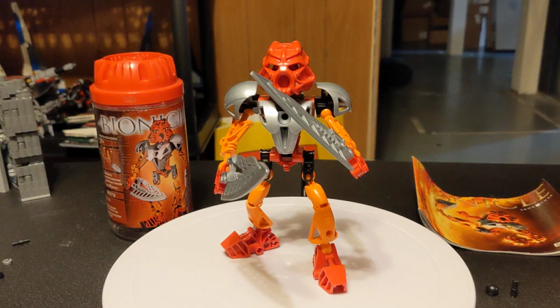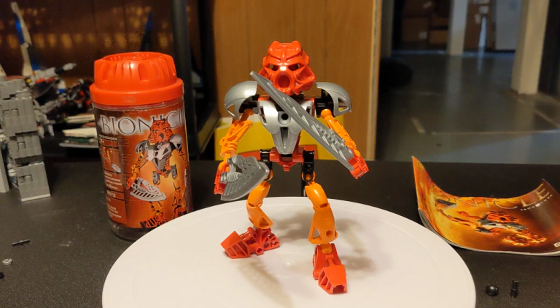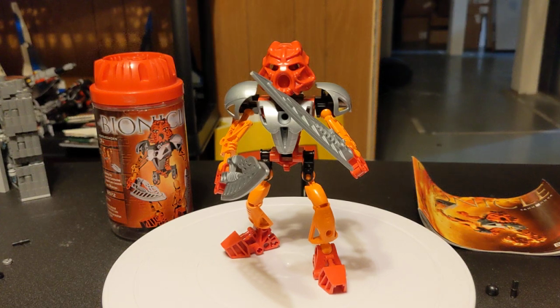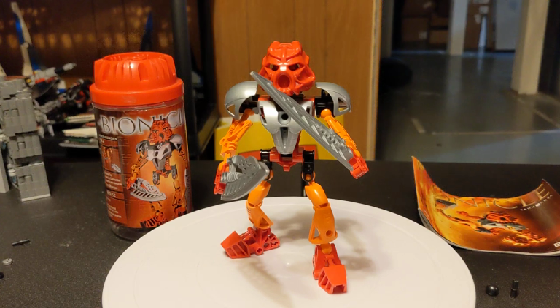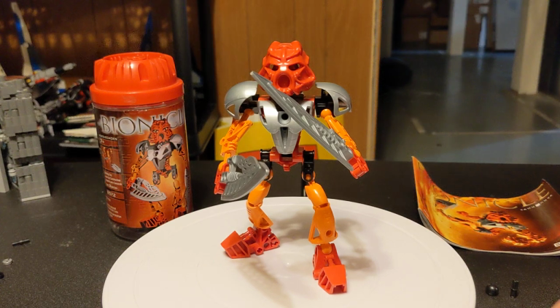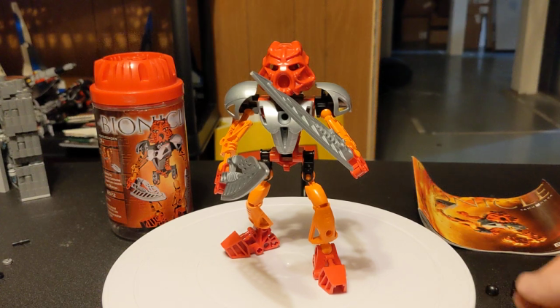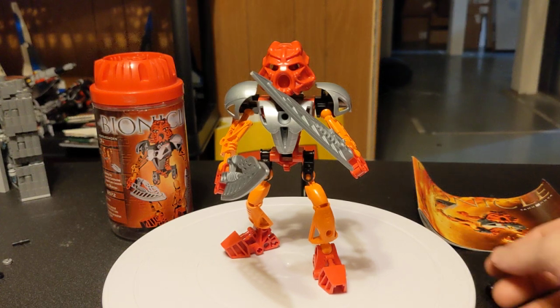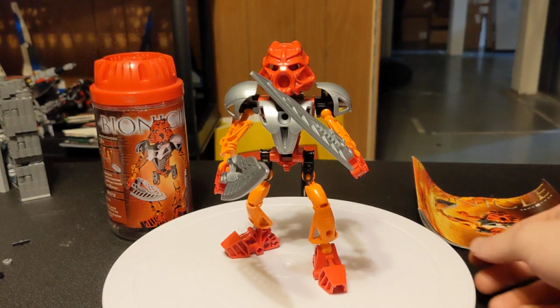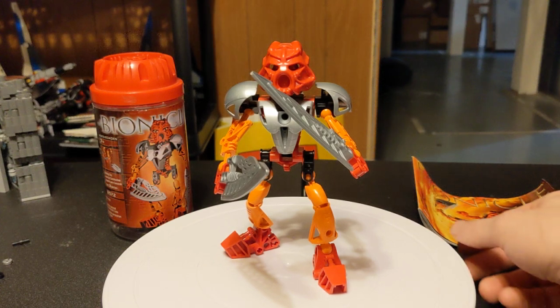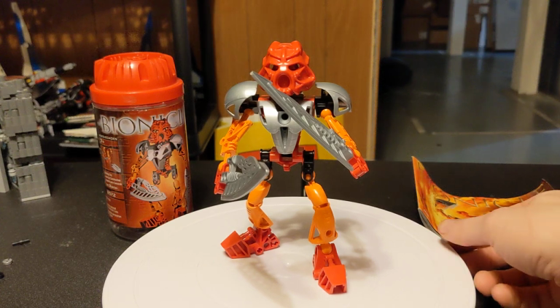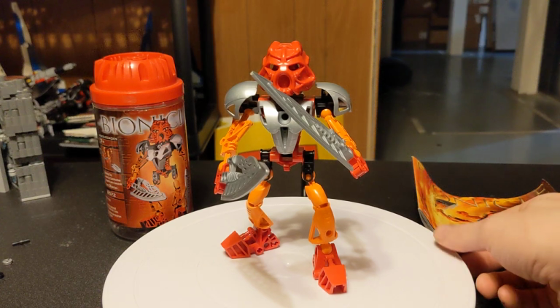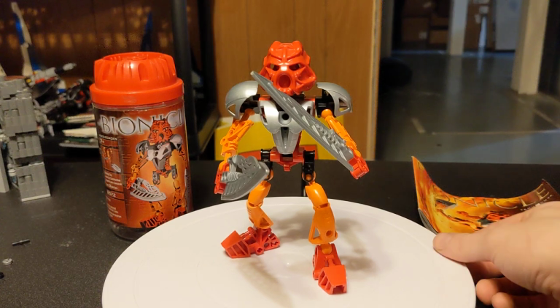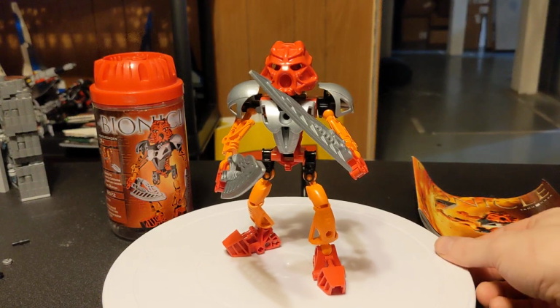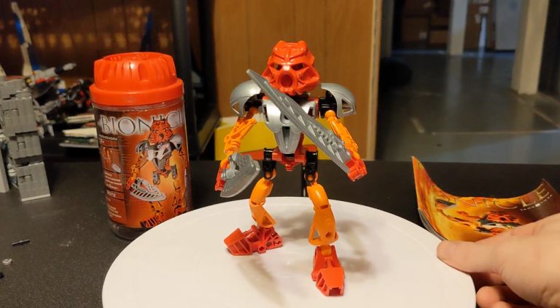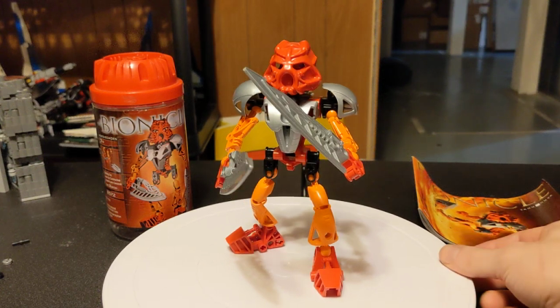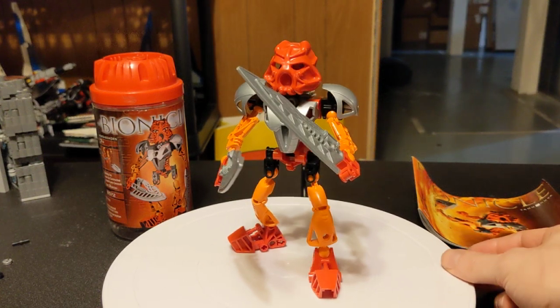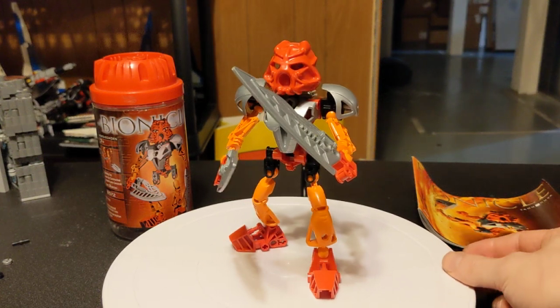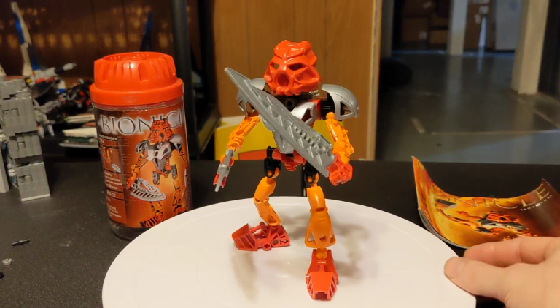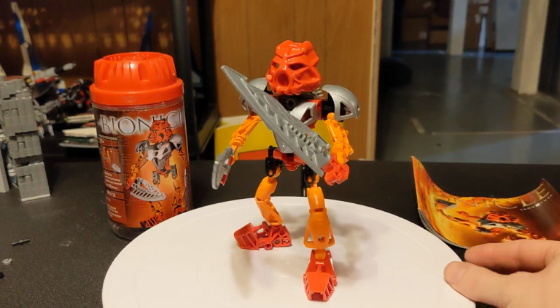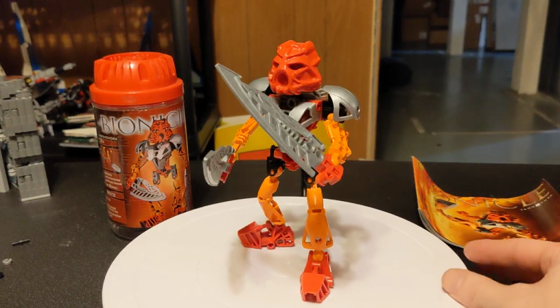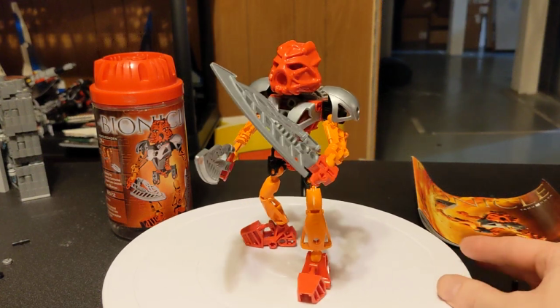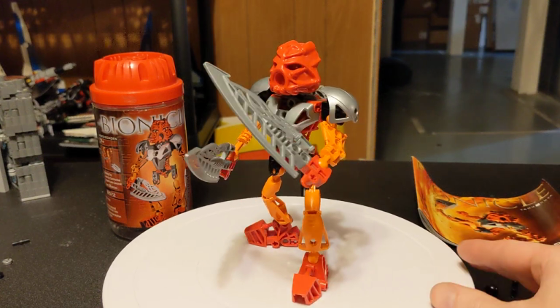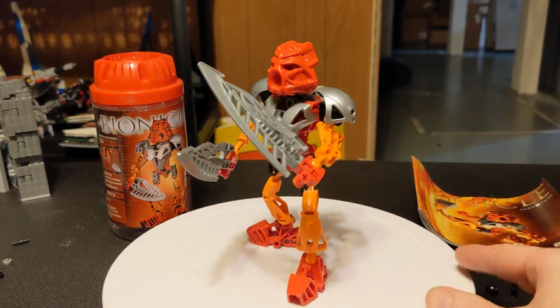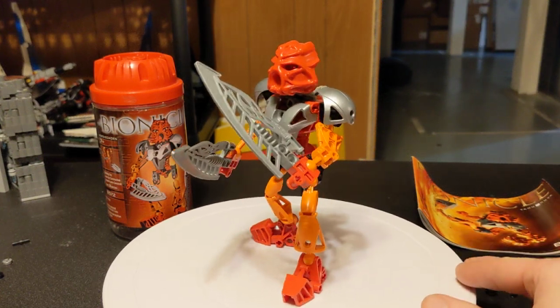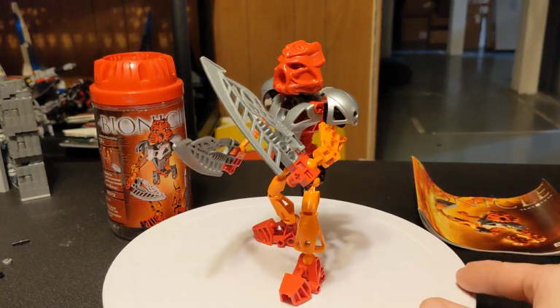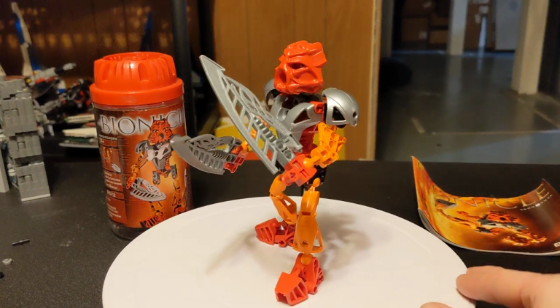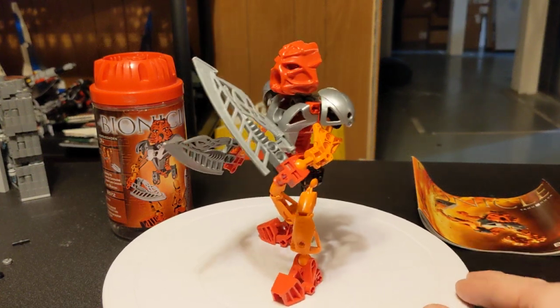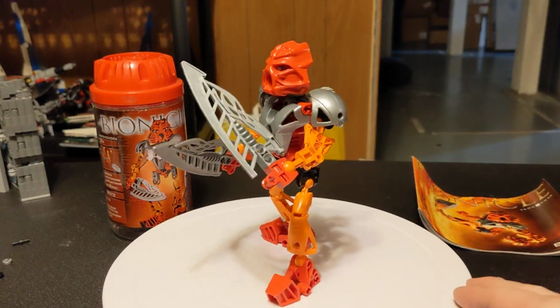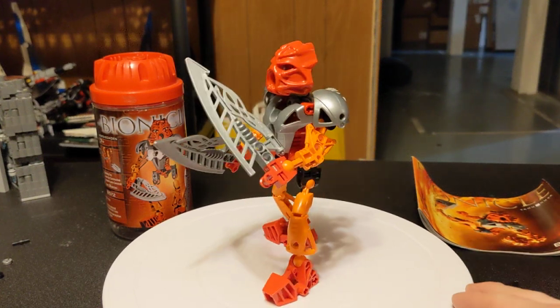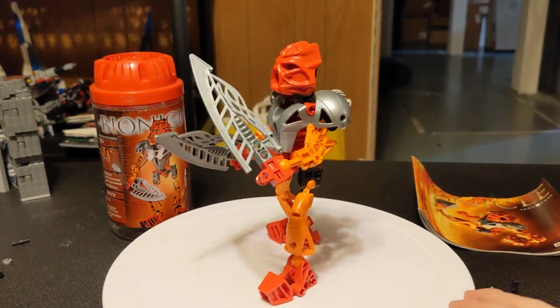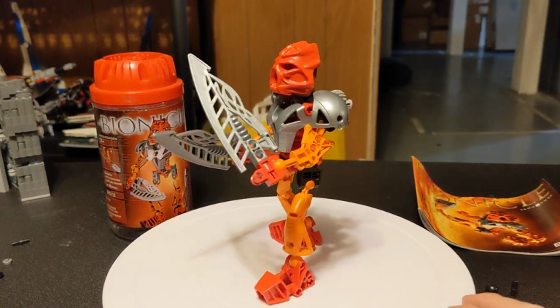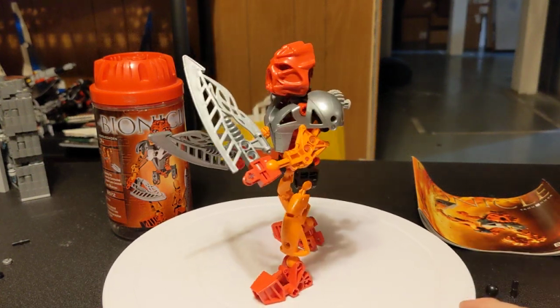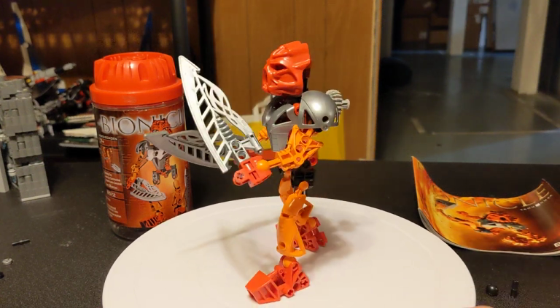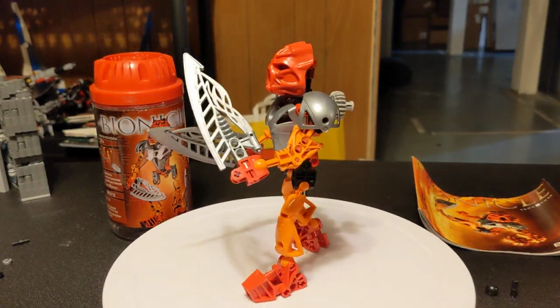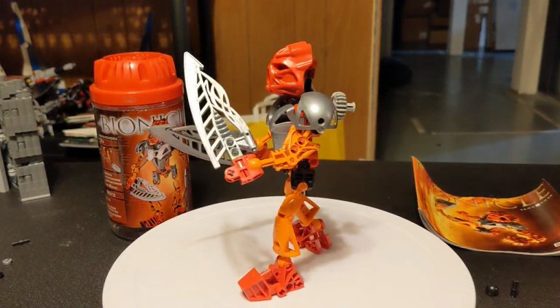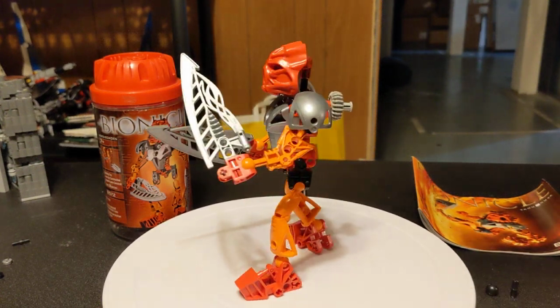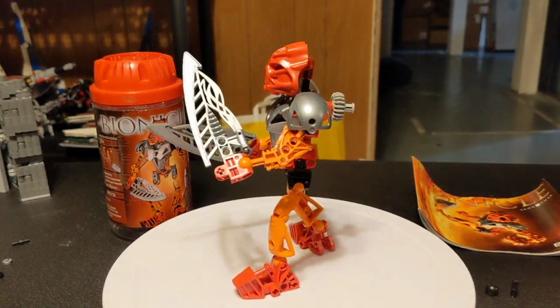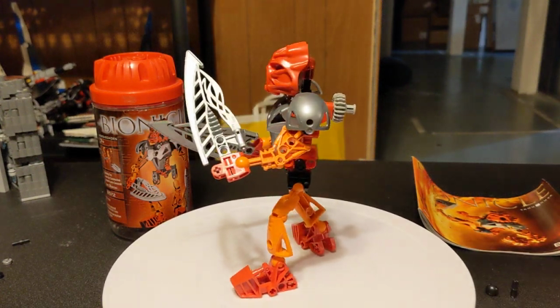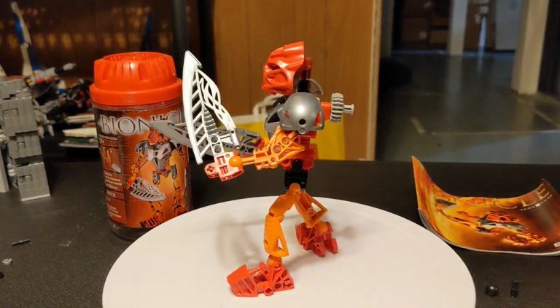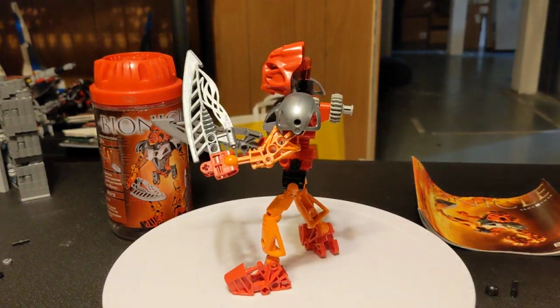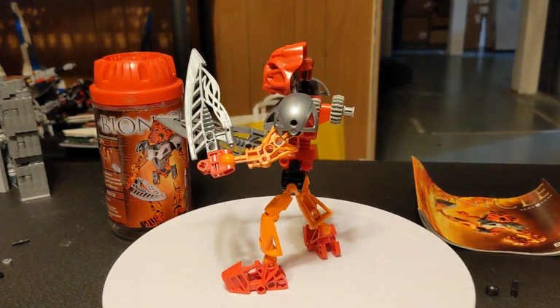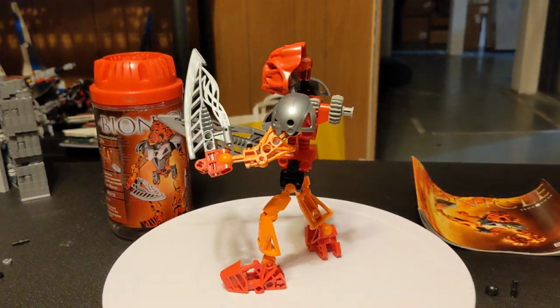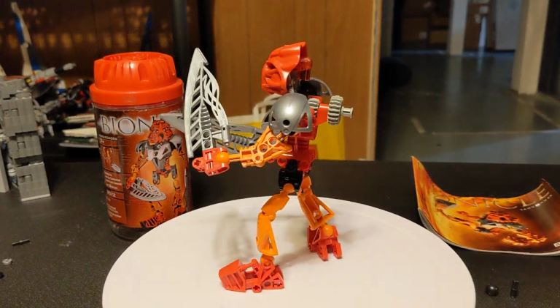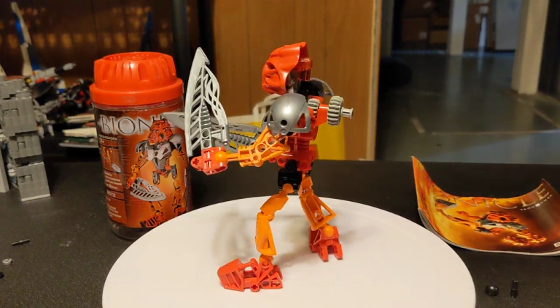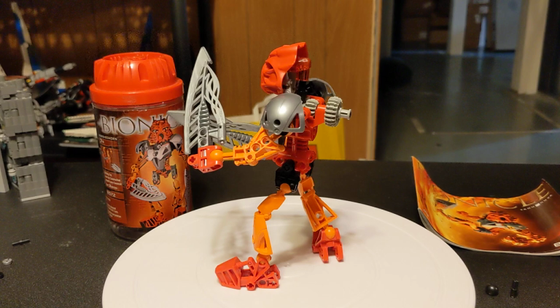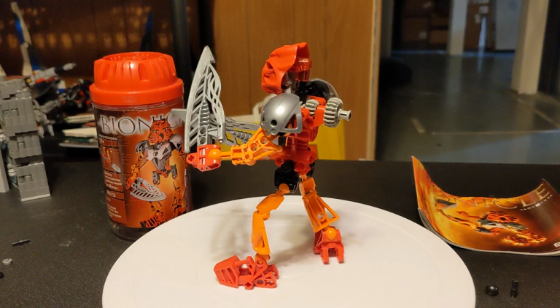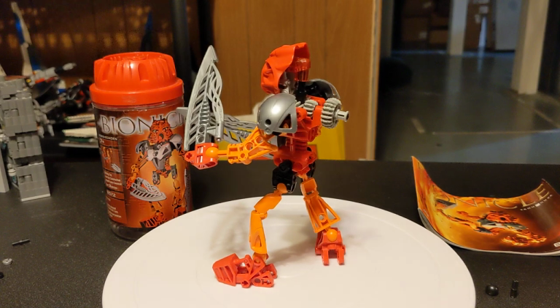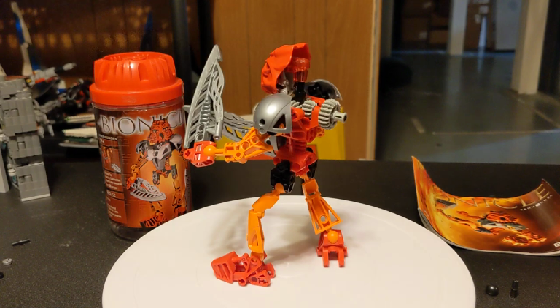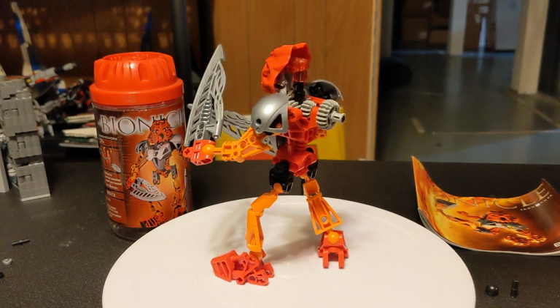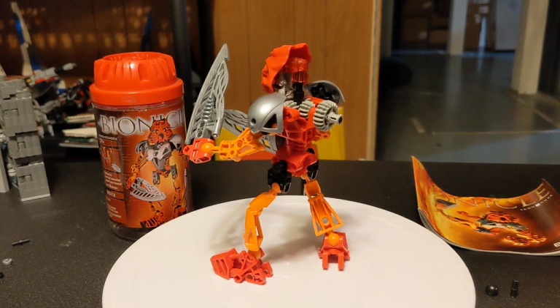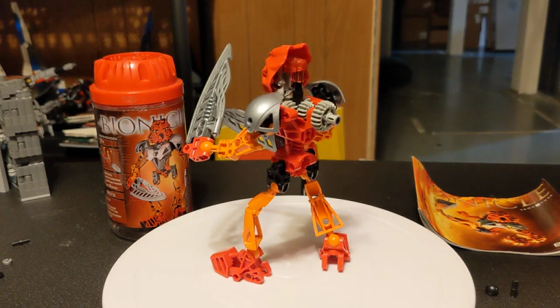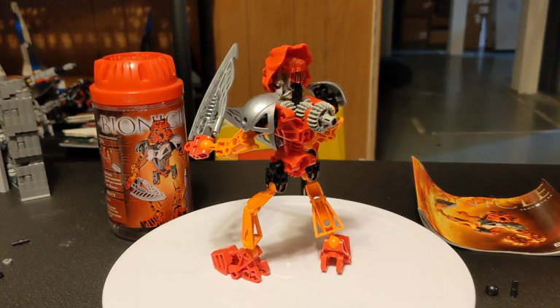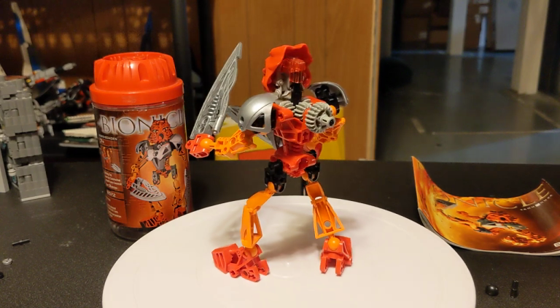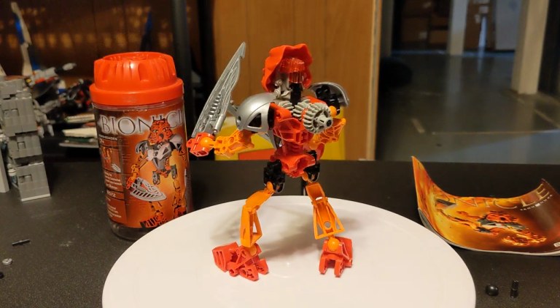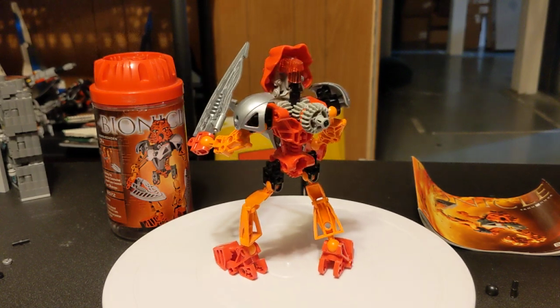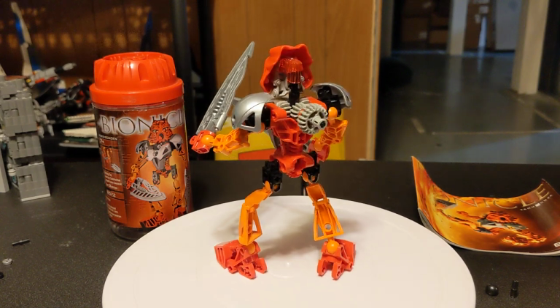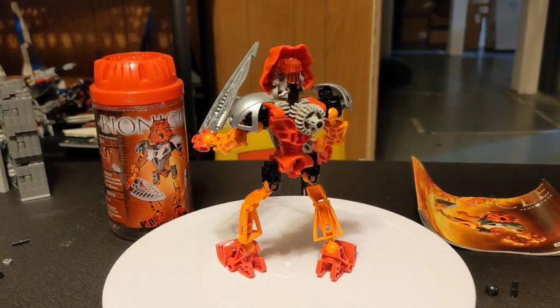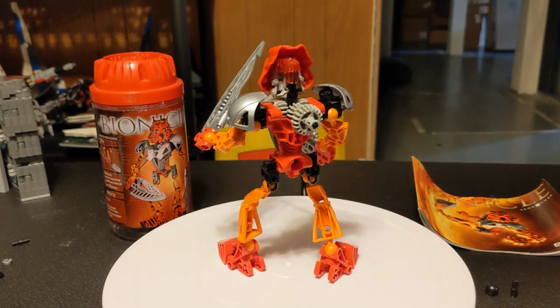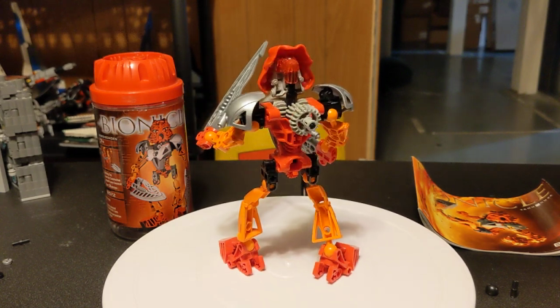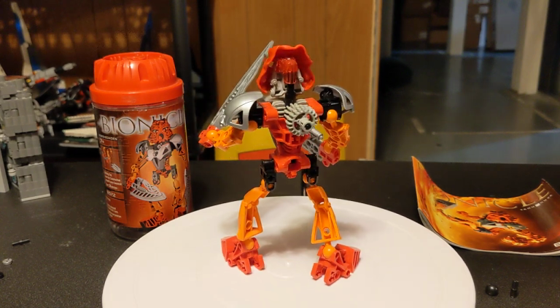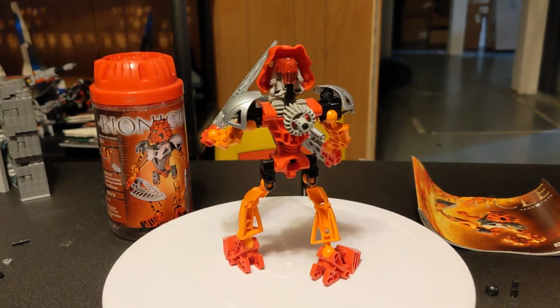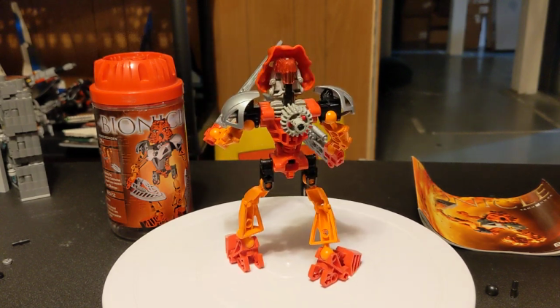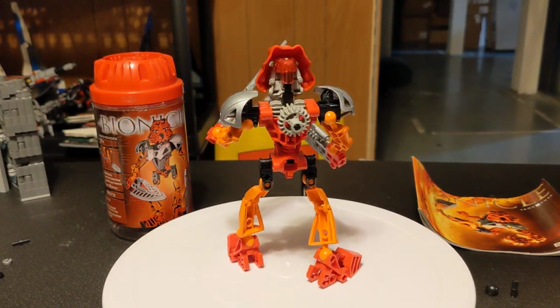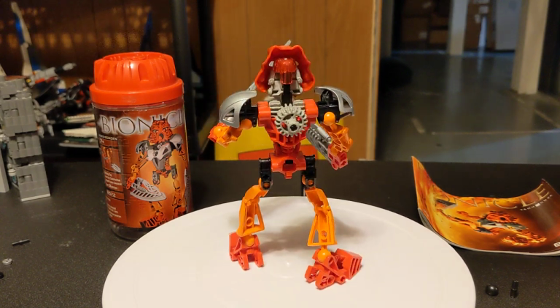Hello everybody, welcome back to the channel. Glad to have you here. As always, as you can see here, we are going back to the Bionicle theme.